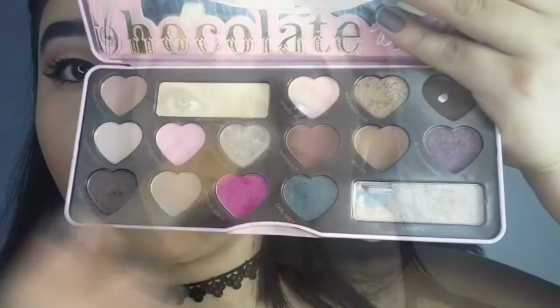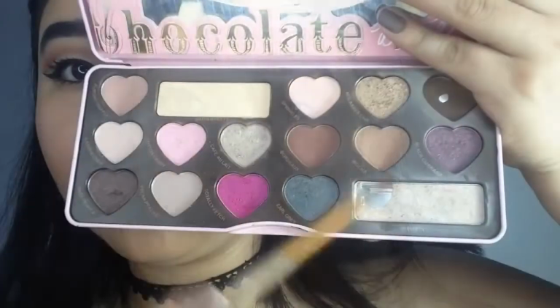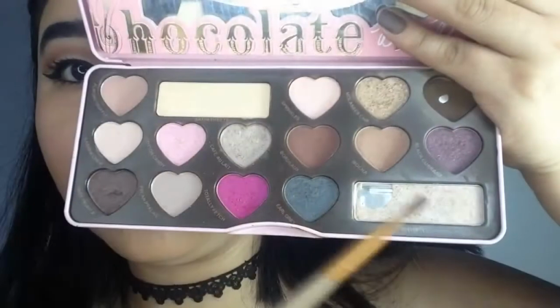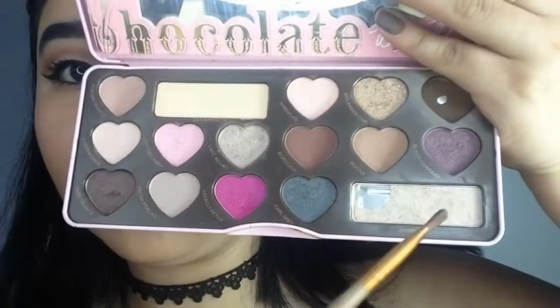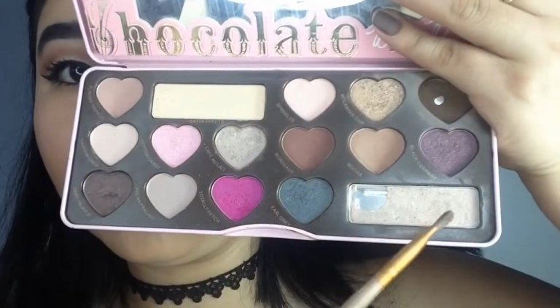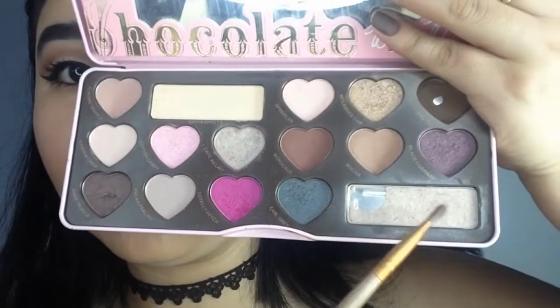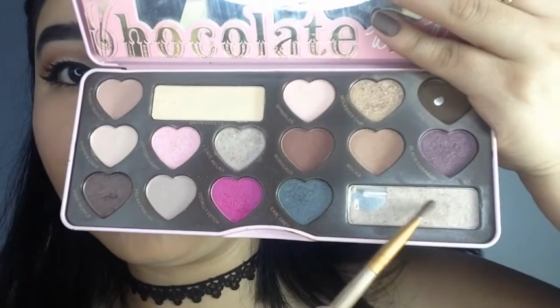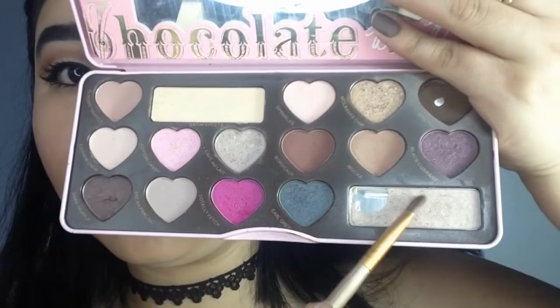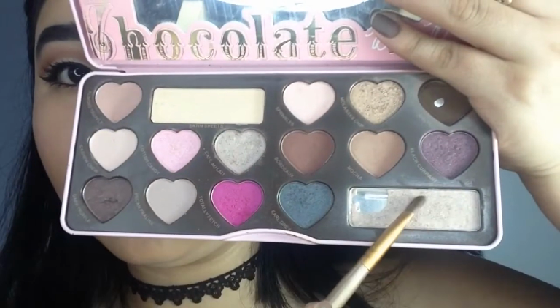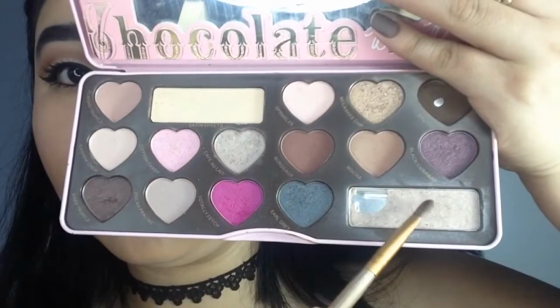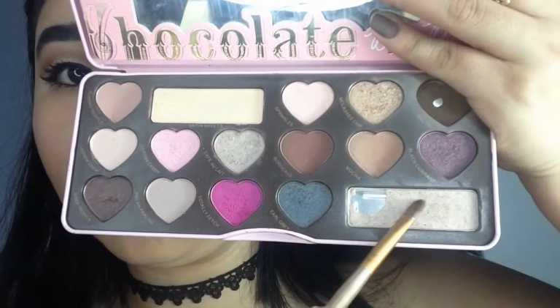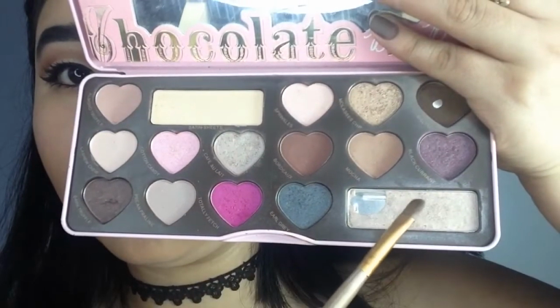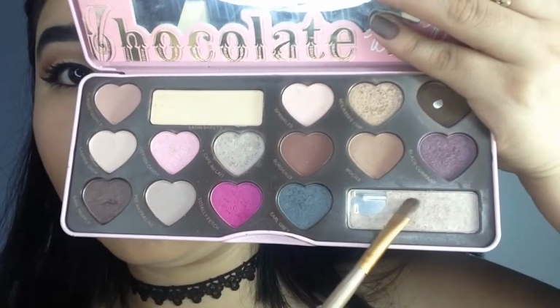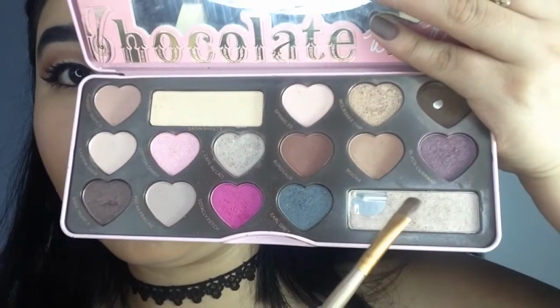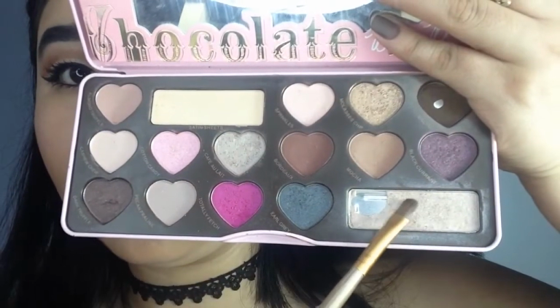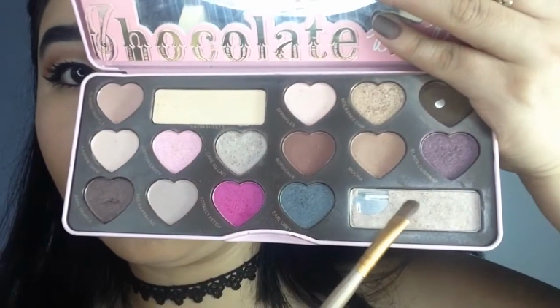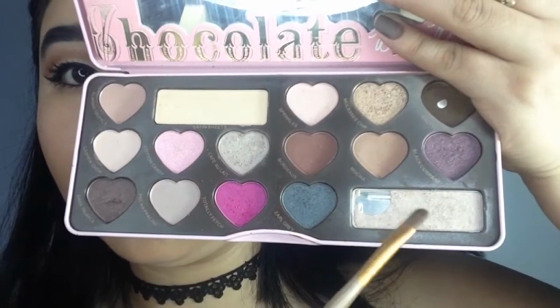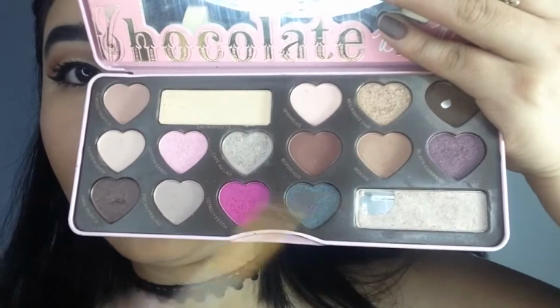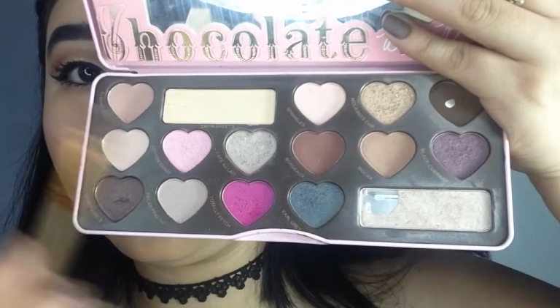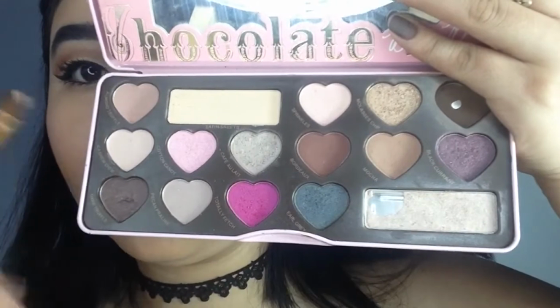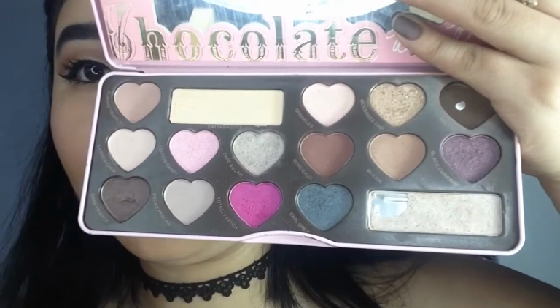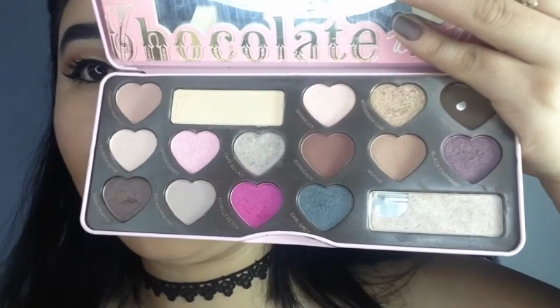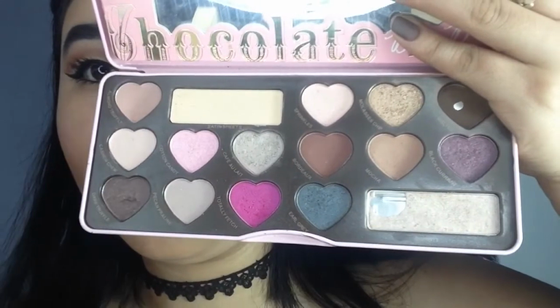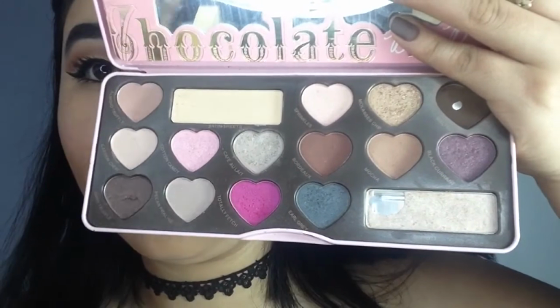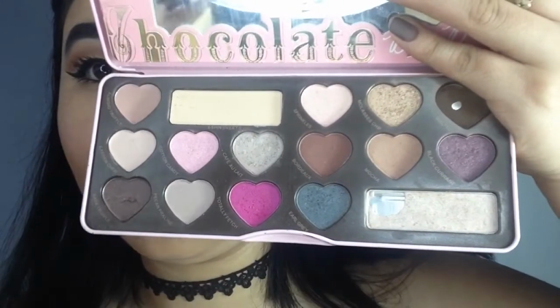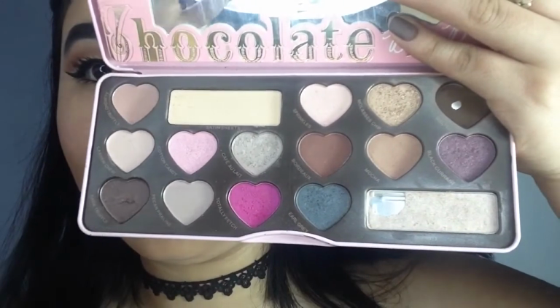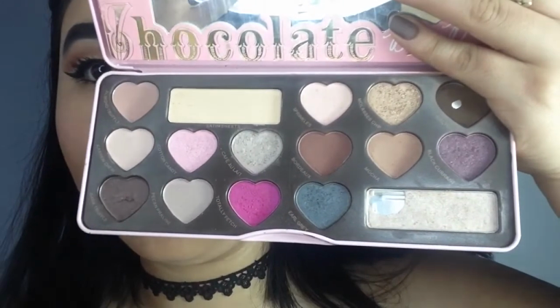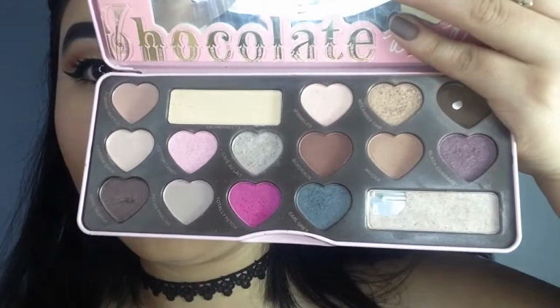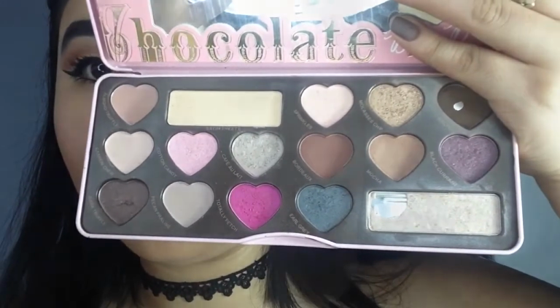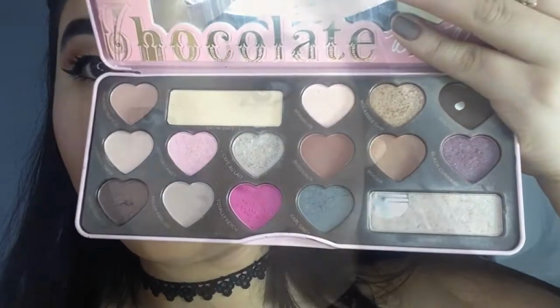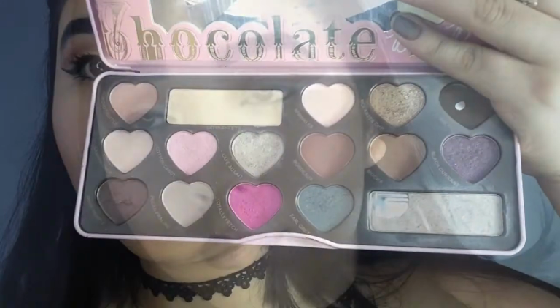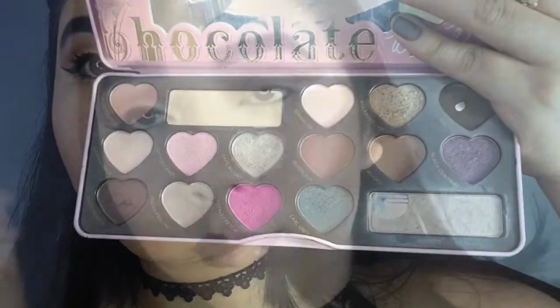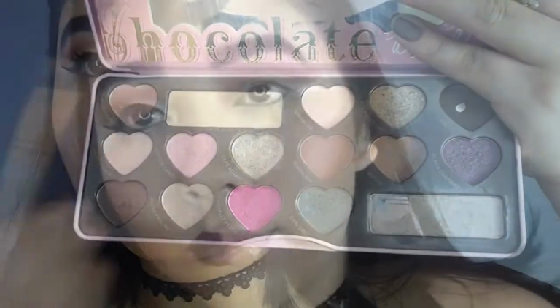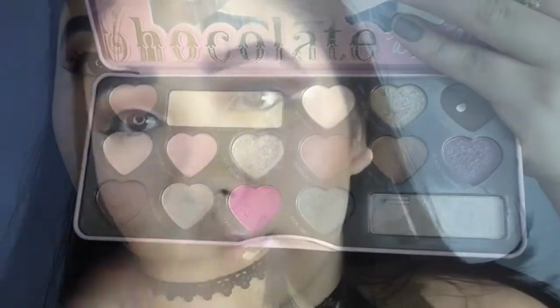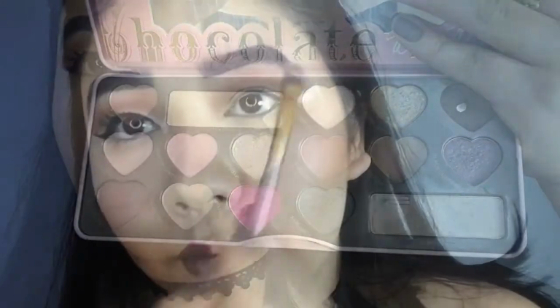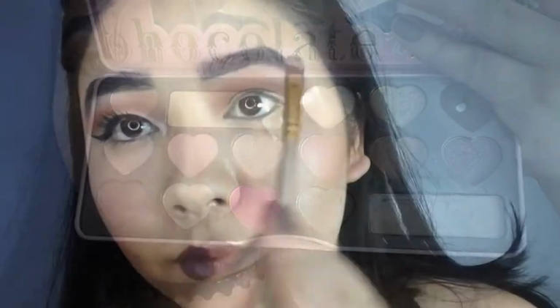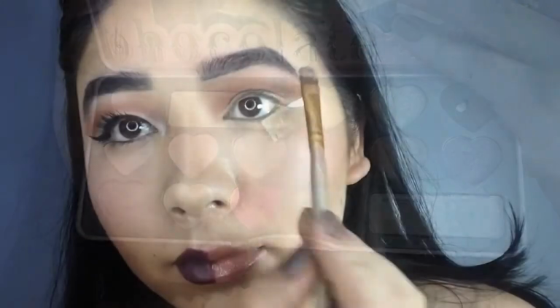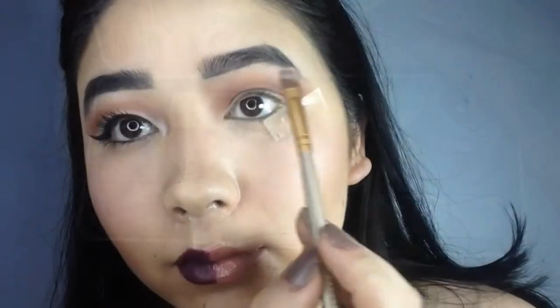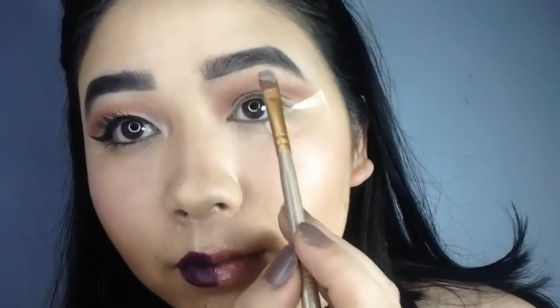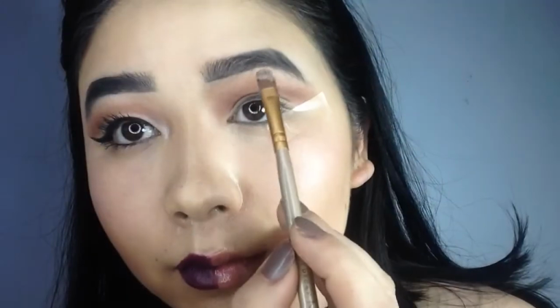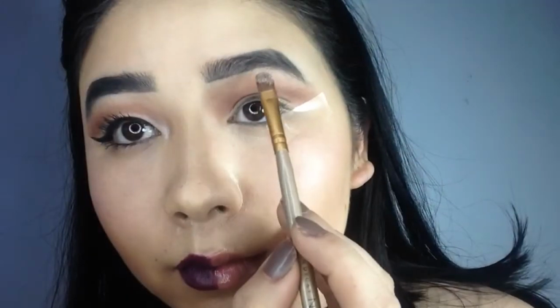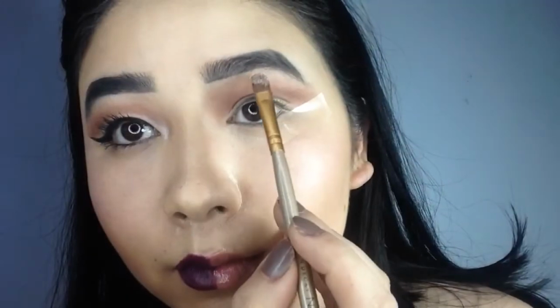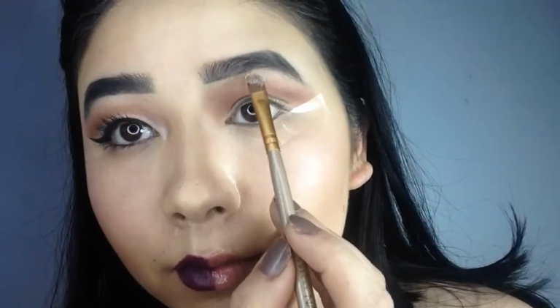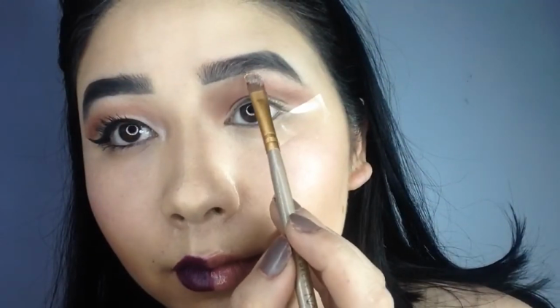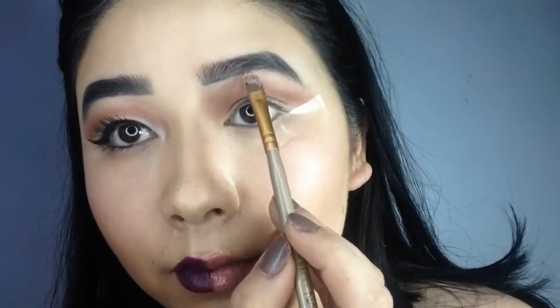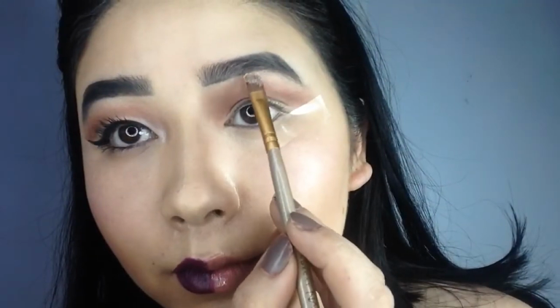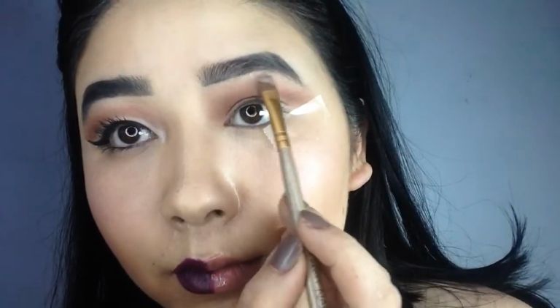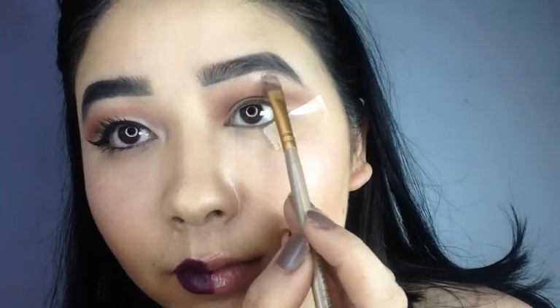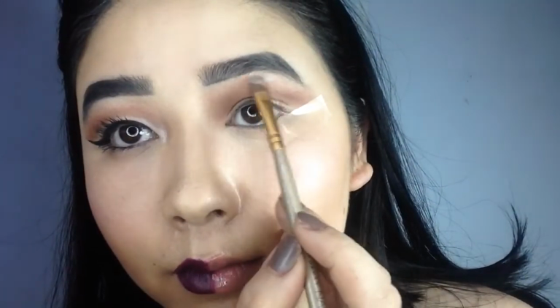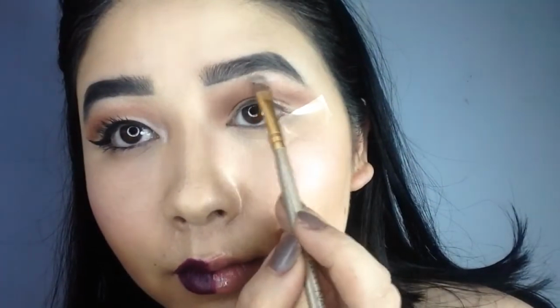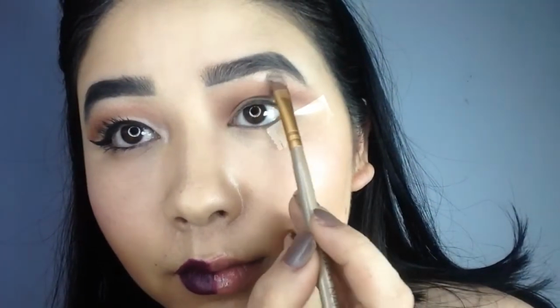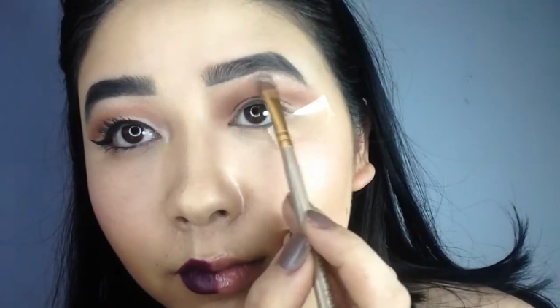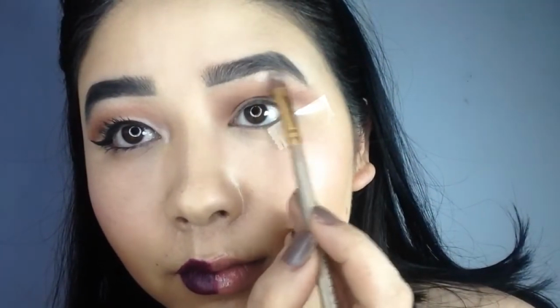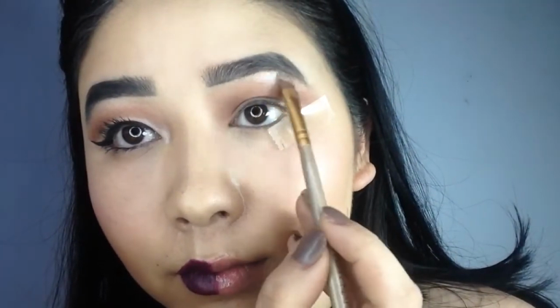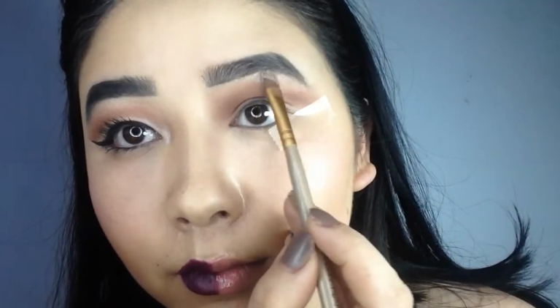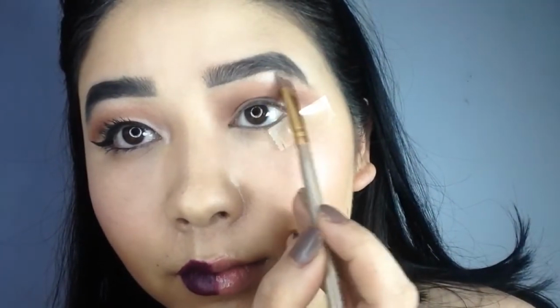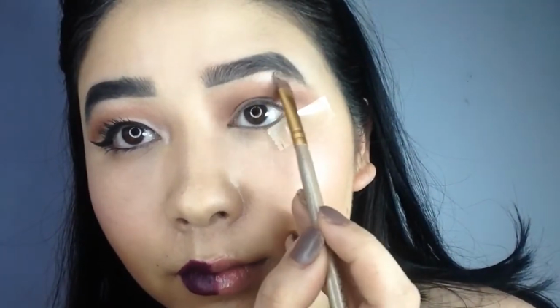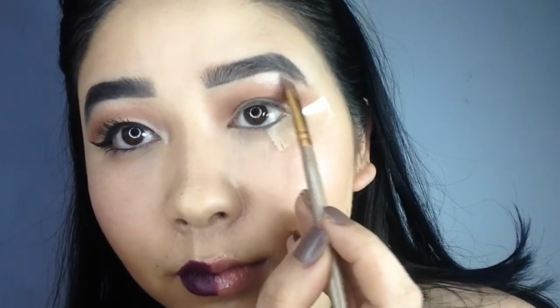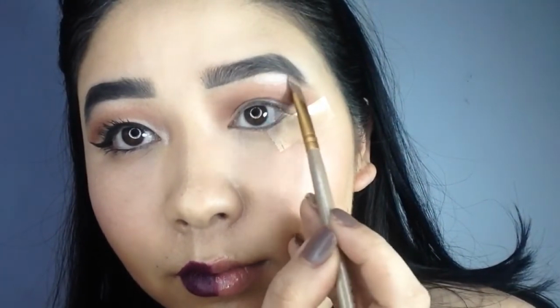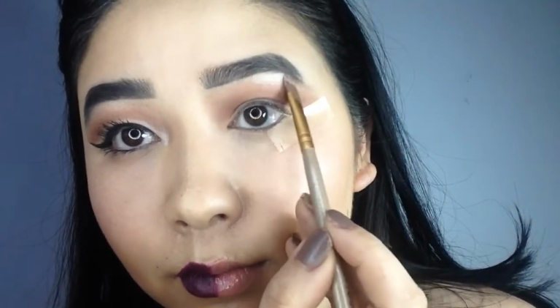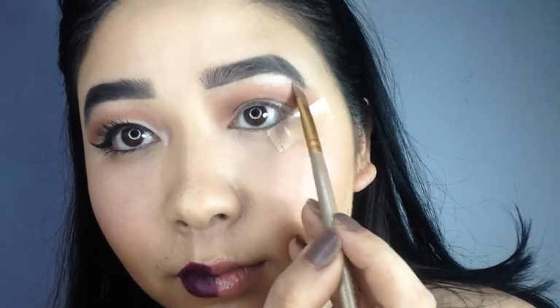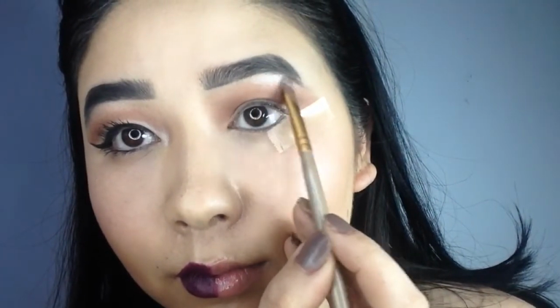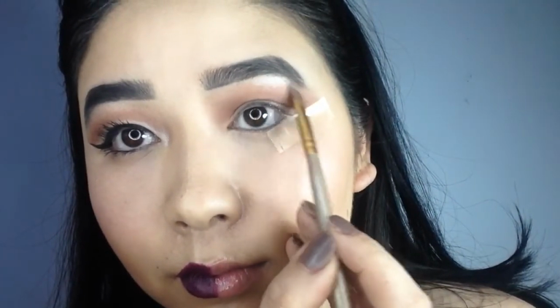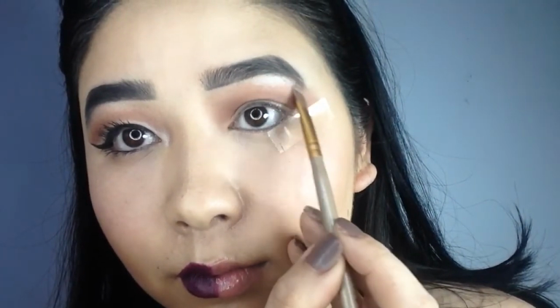As the highlighter, I am going to use the shade Divinity and just apply it below my eyebrow.